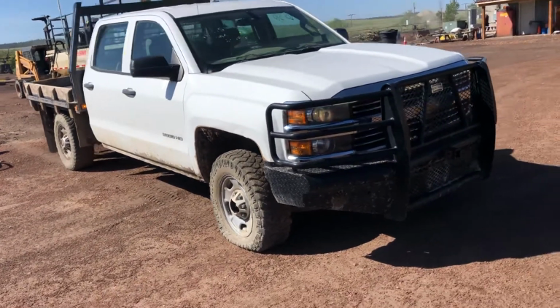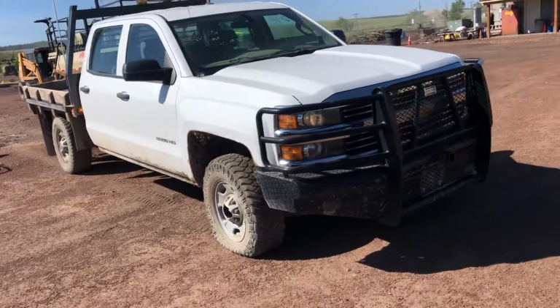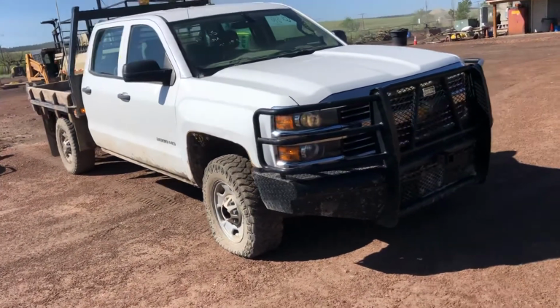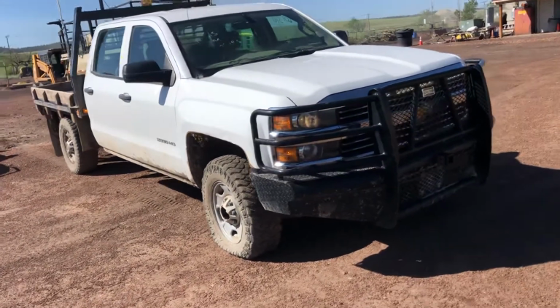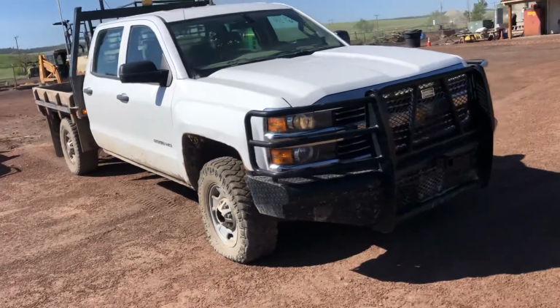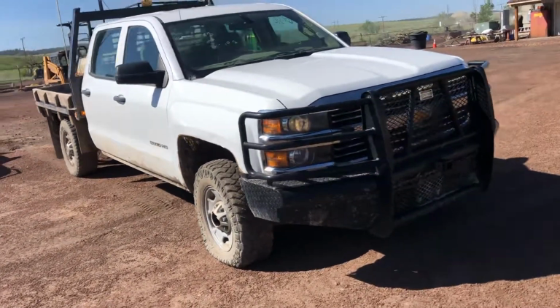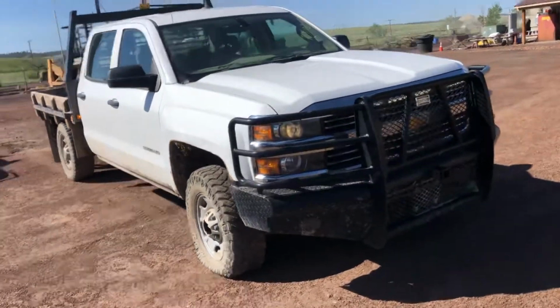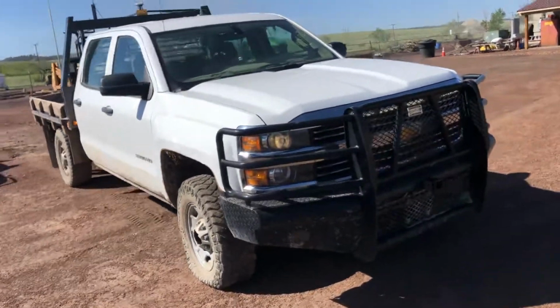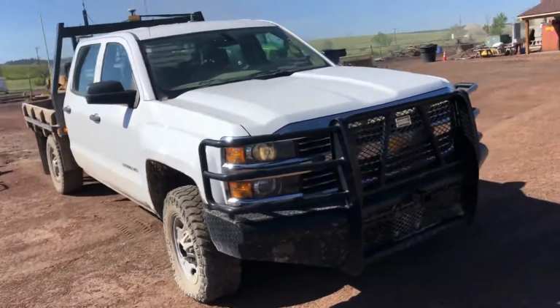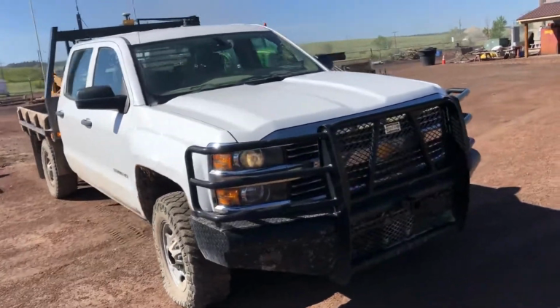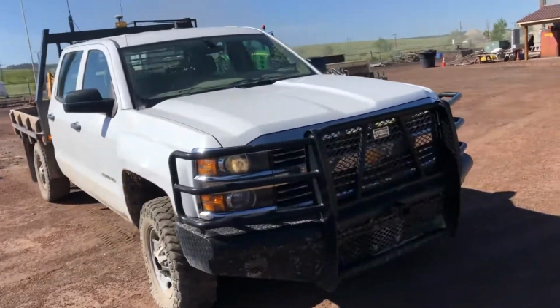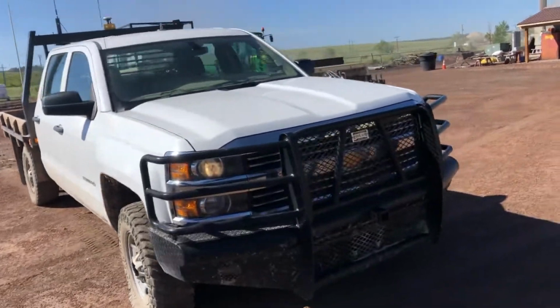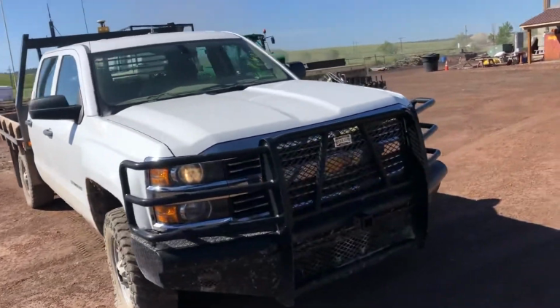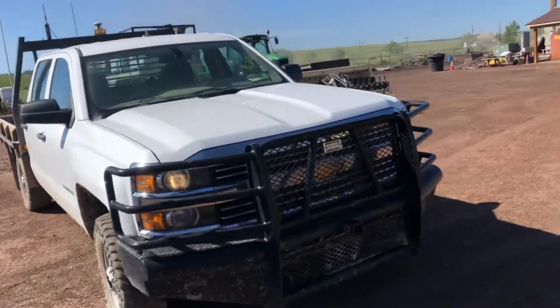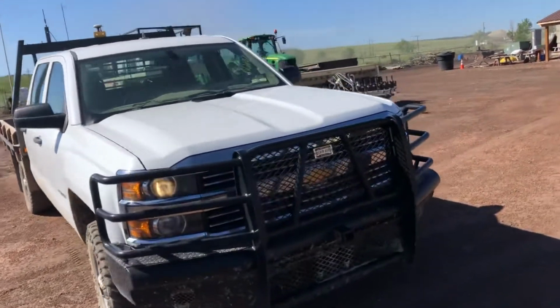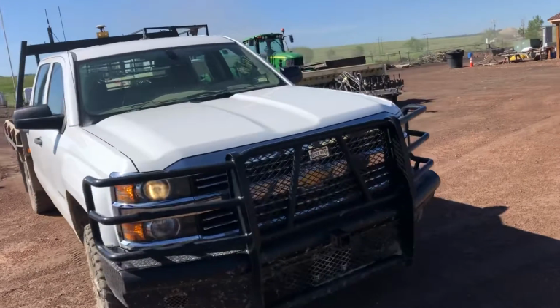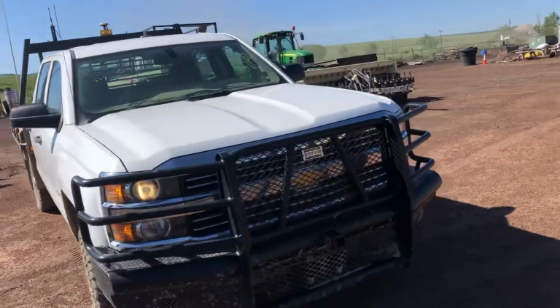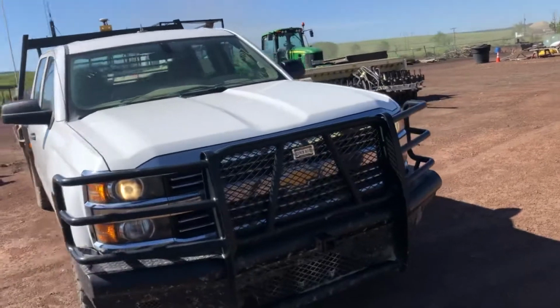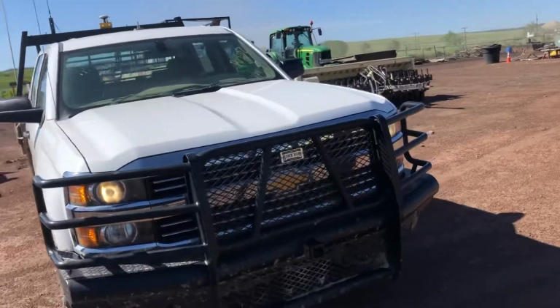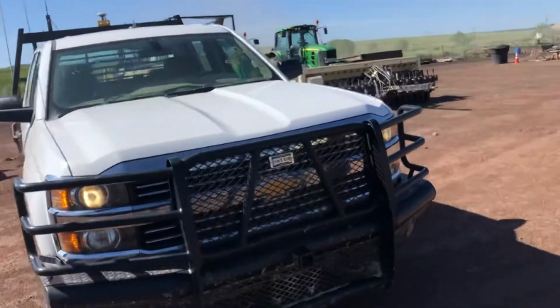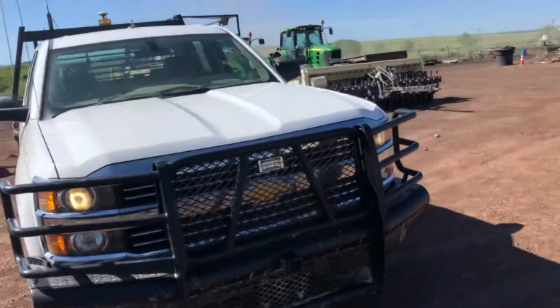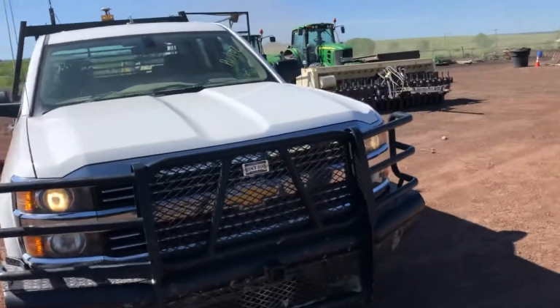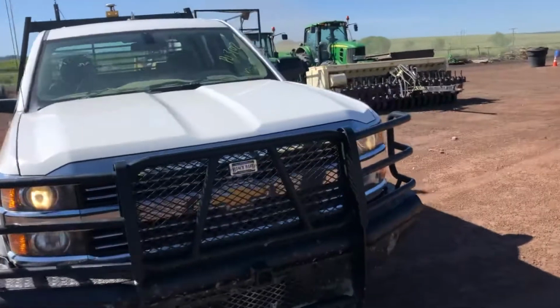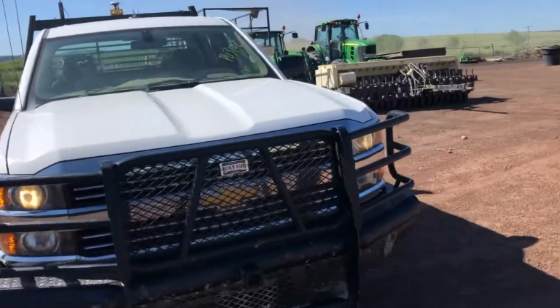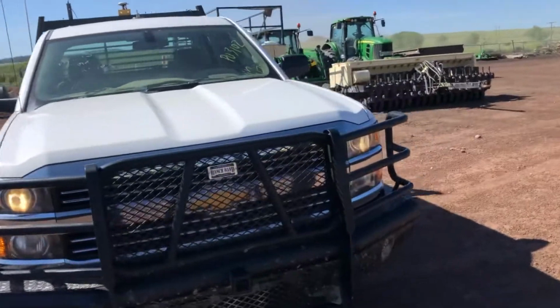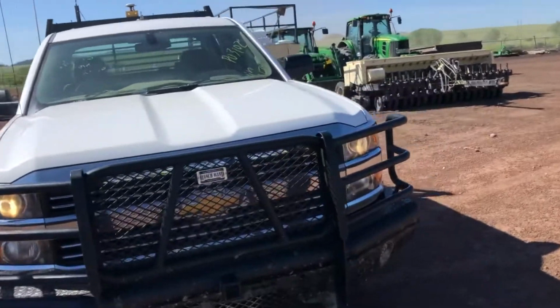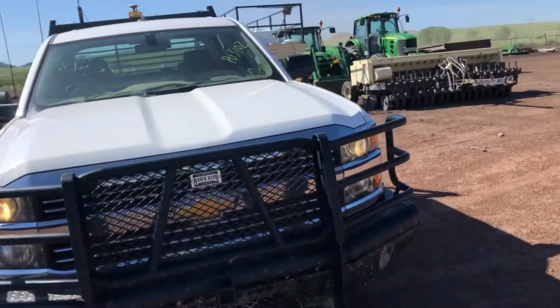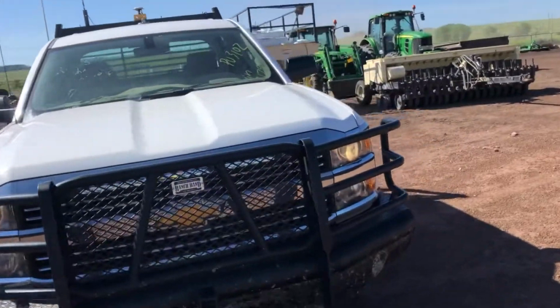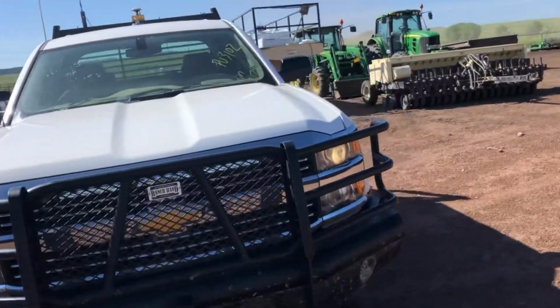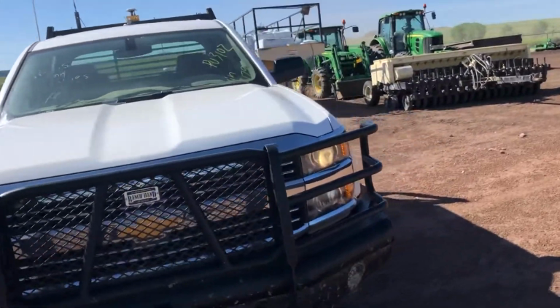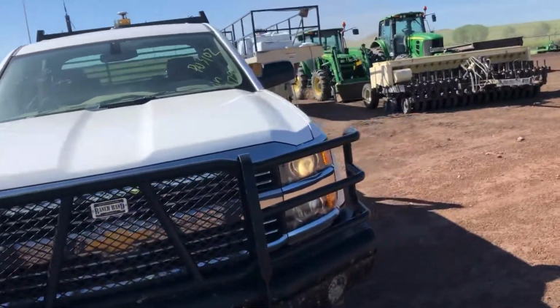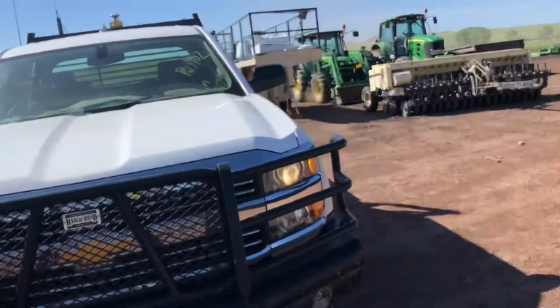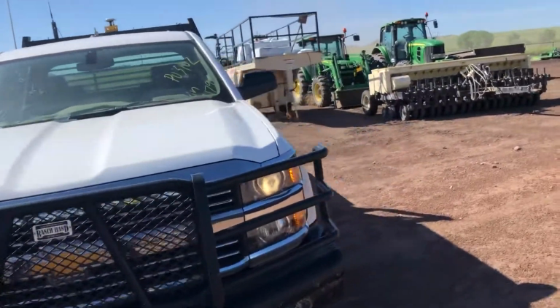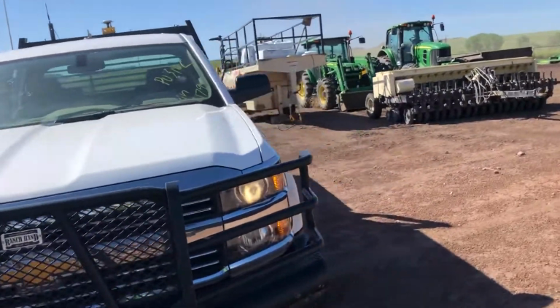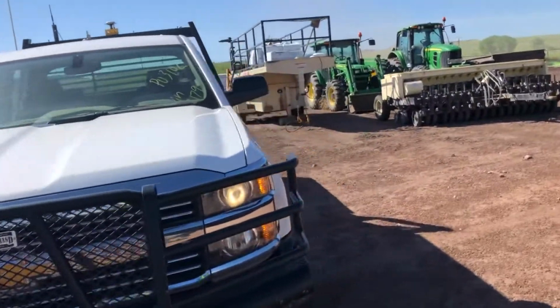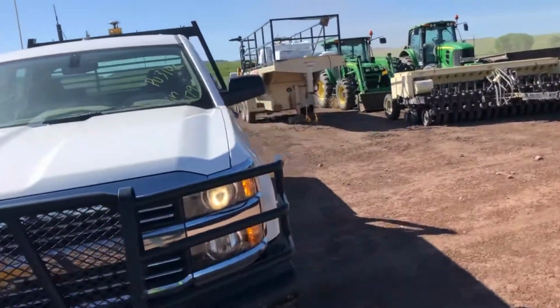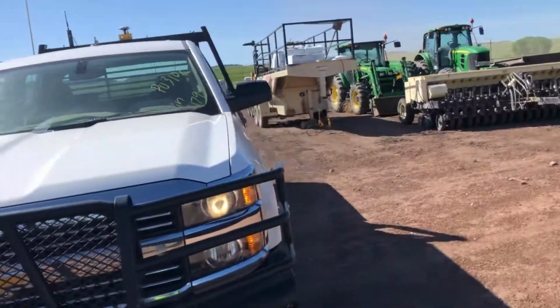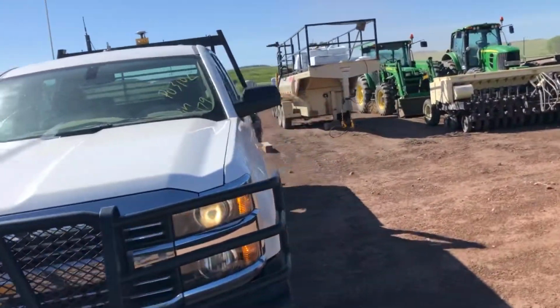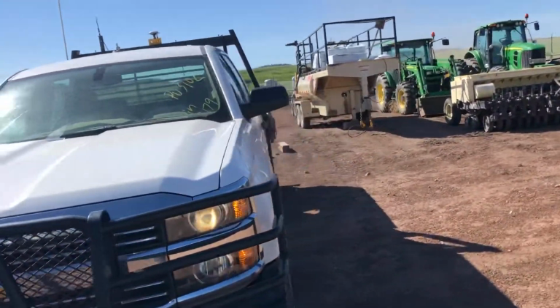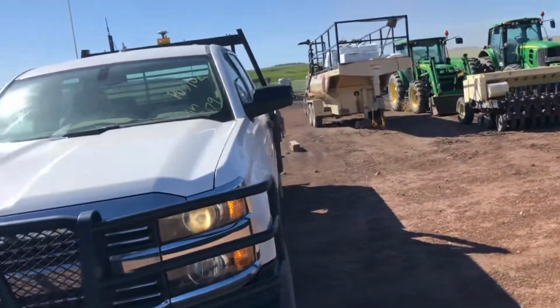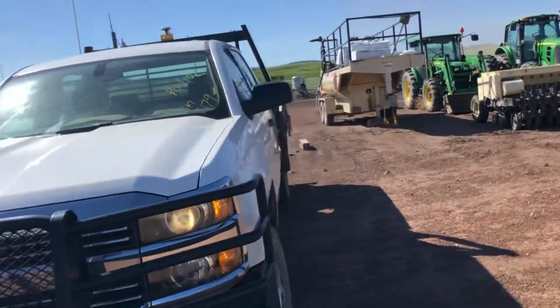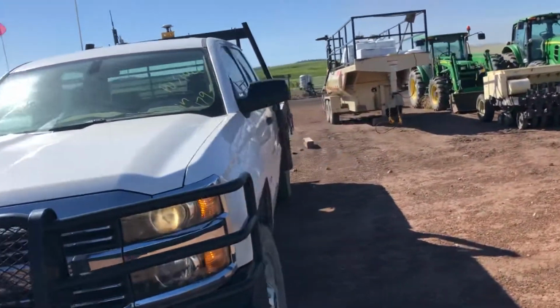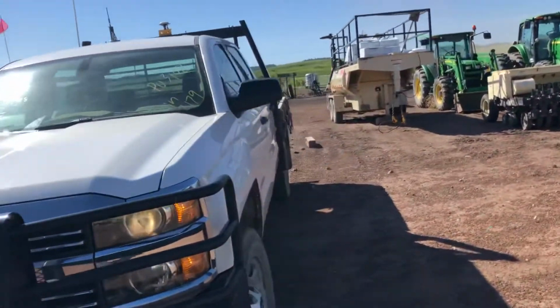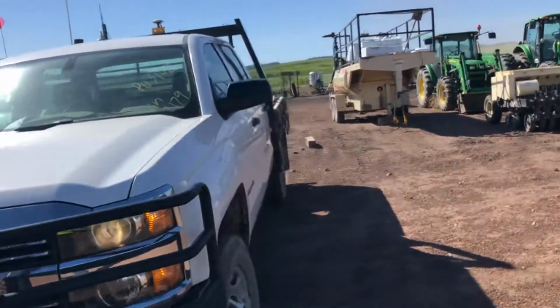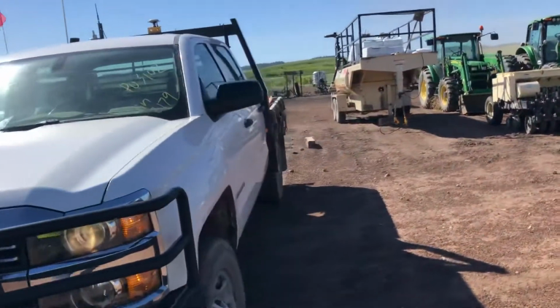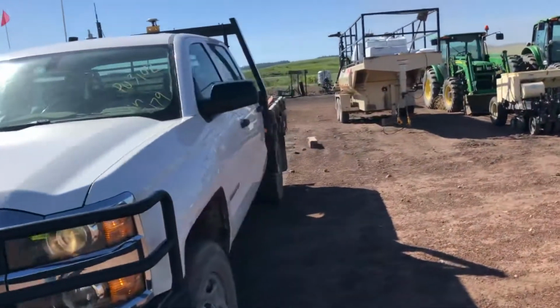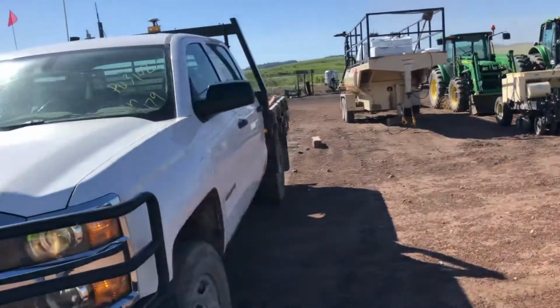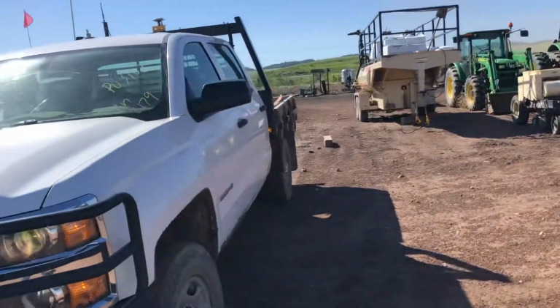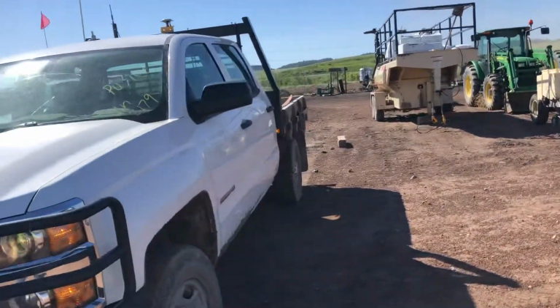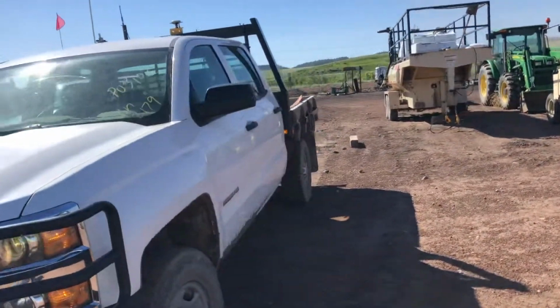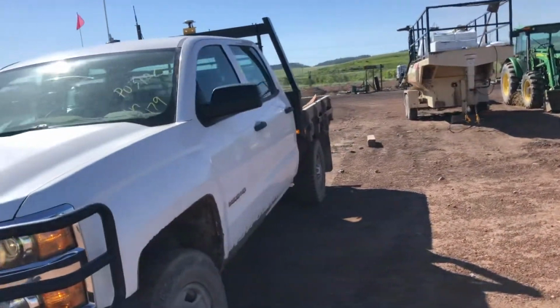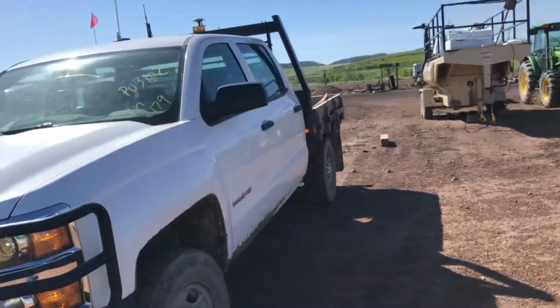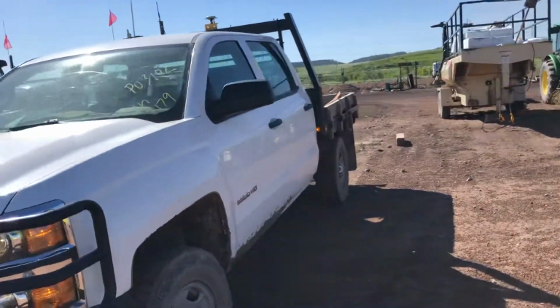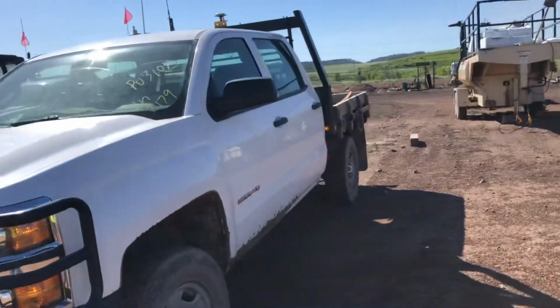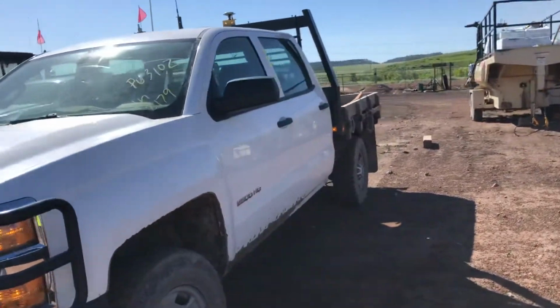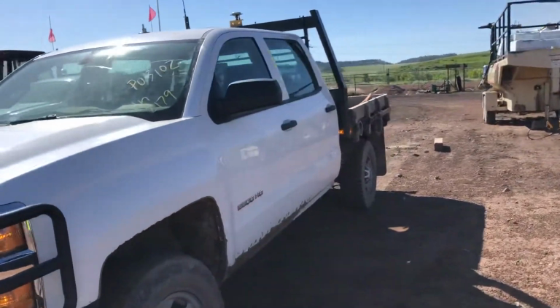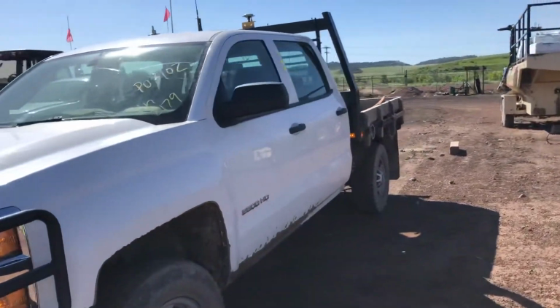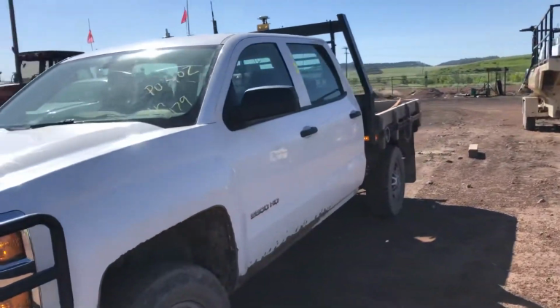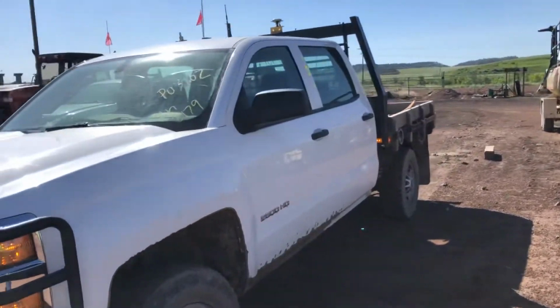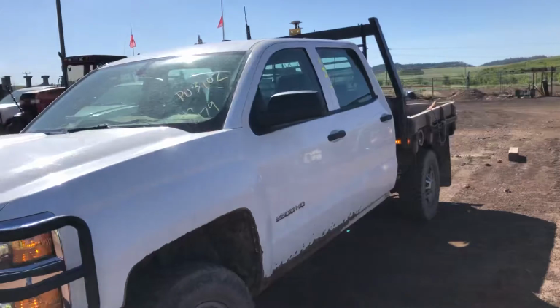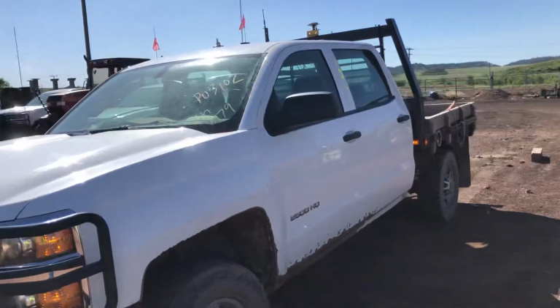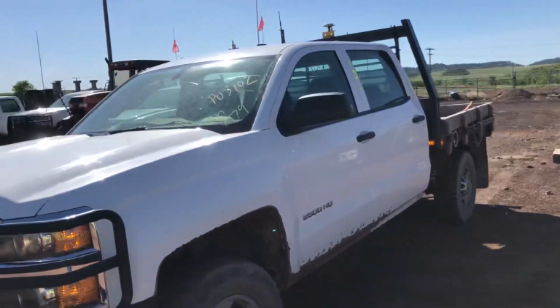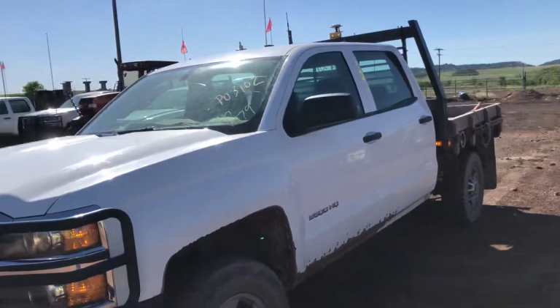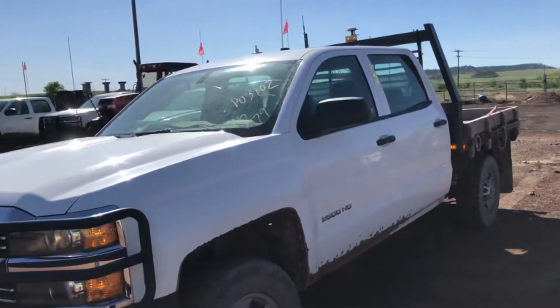The body is fairly decent and the inside of this truck is actually pretty clean by my standards. Thanks for looking.